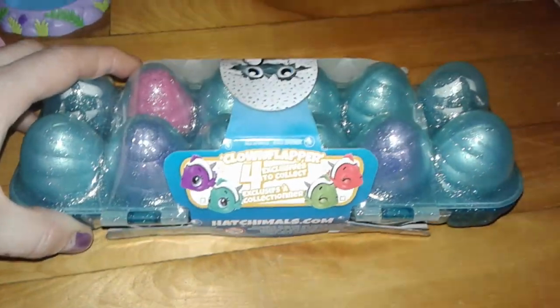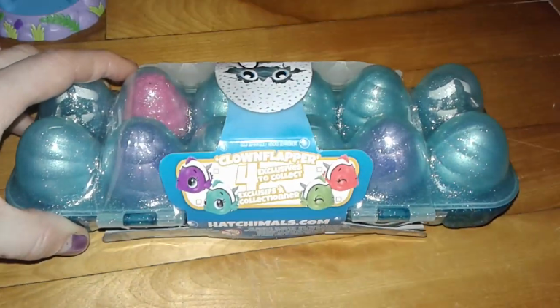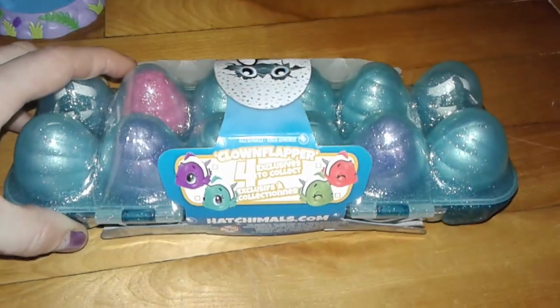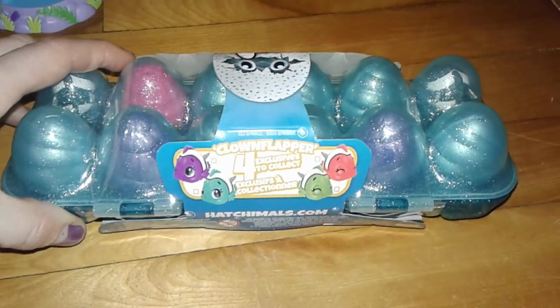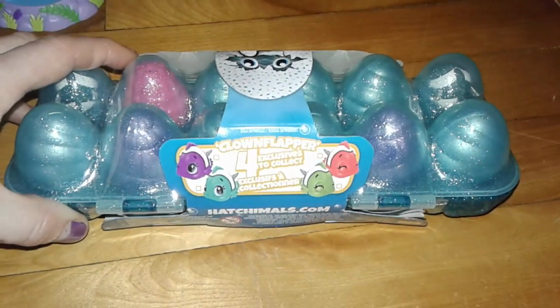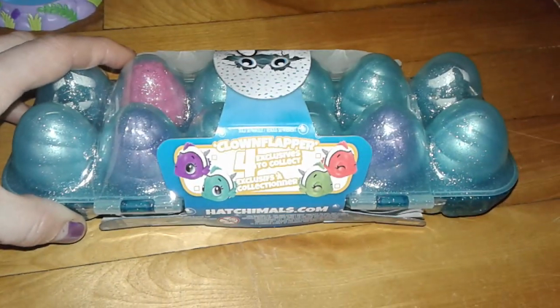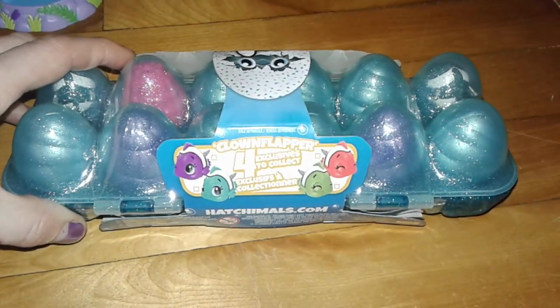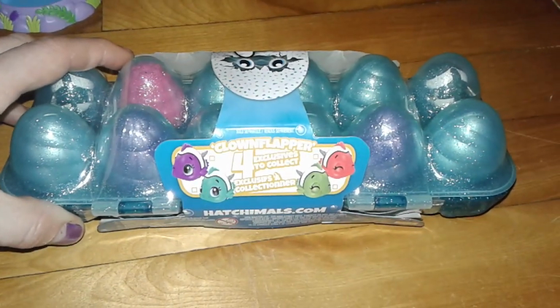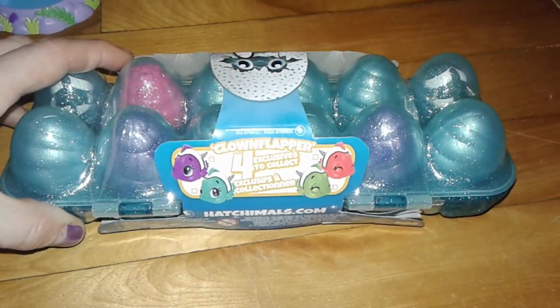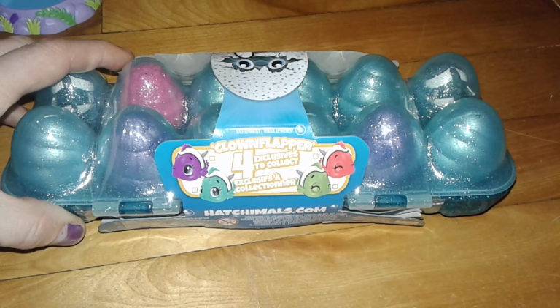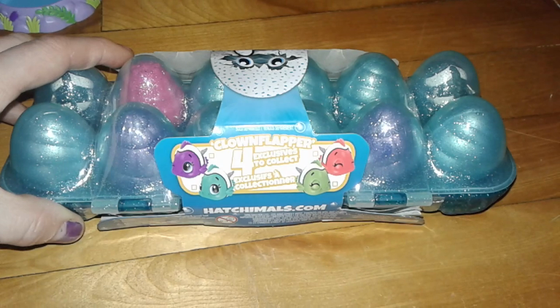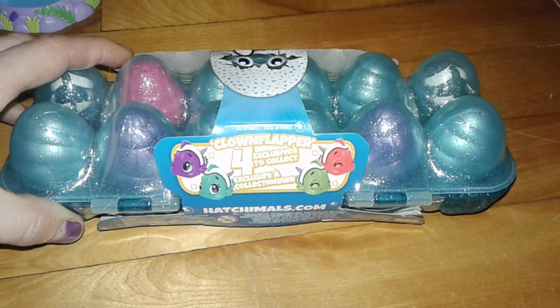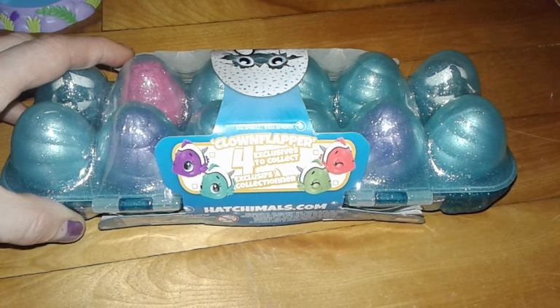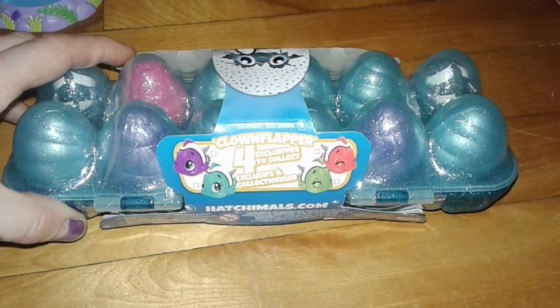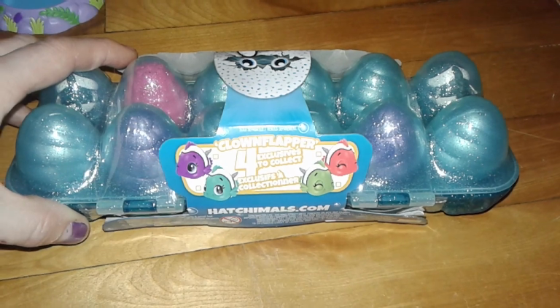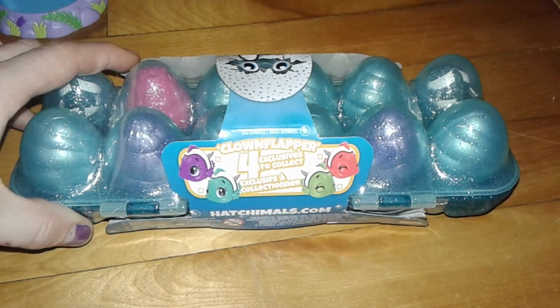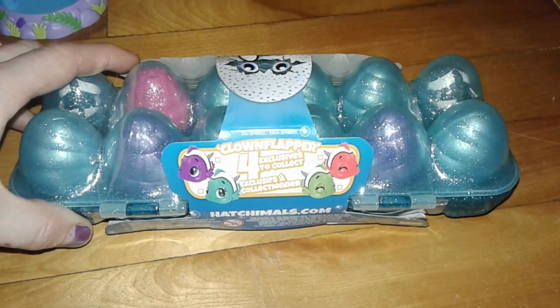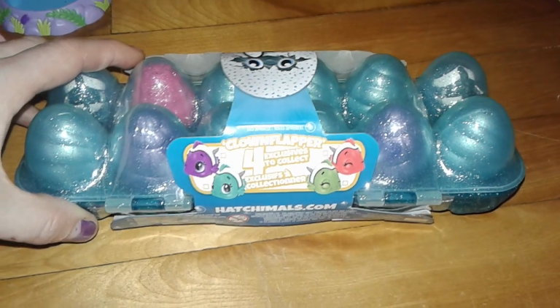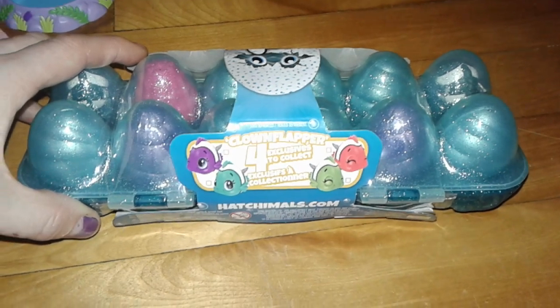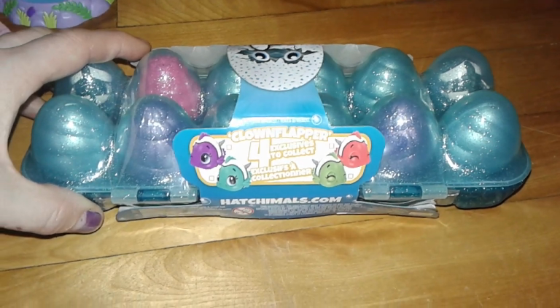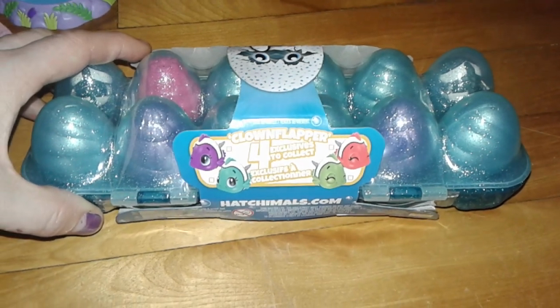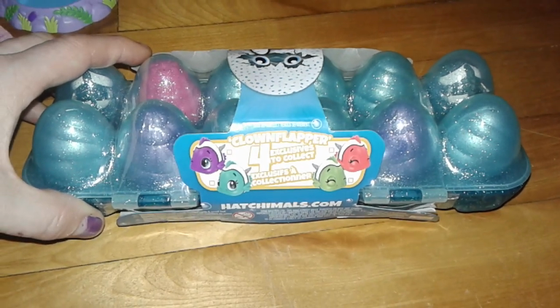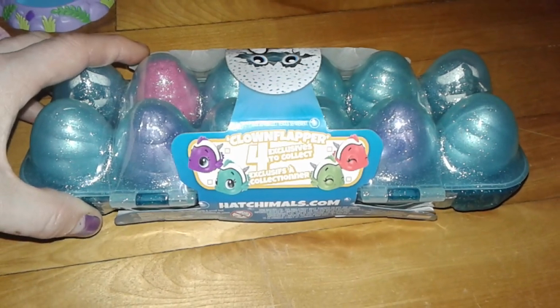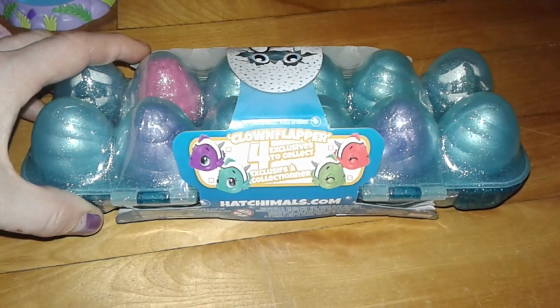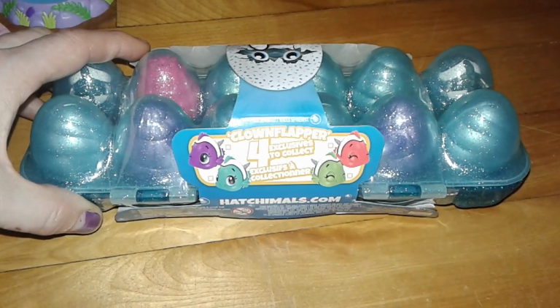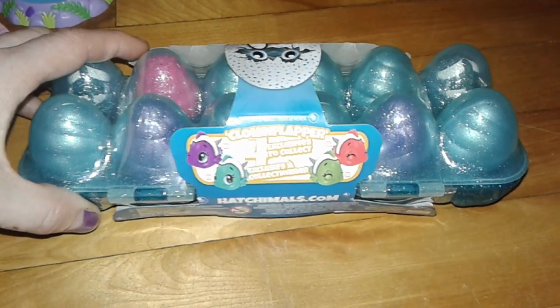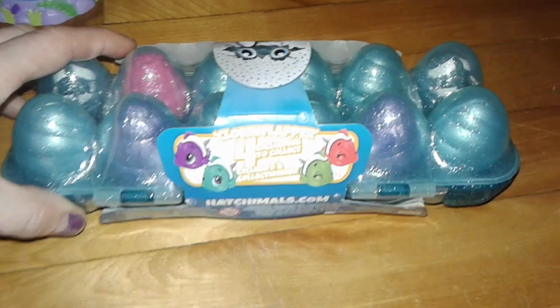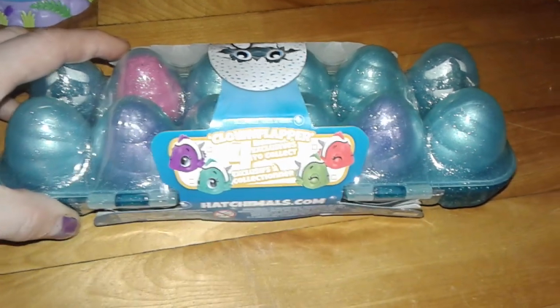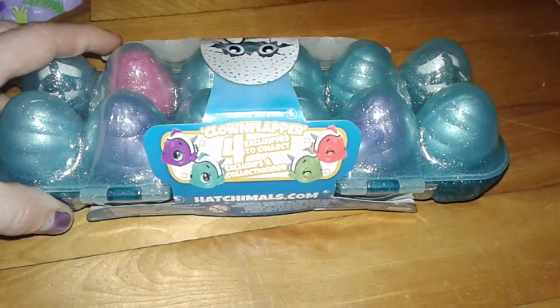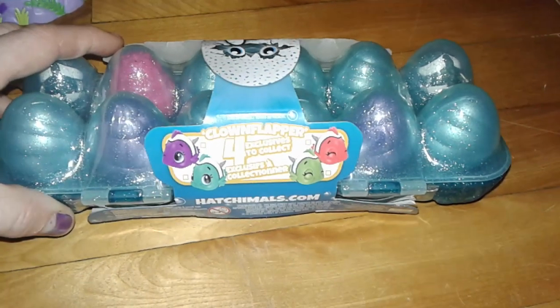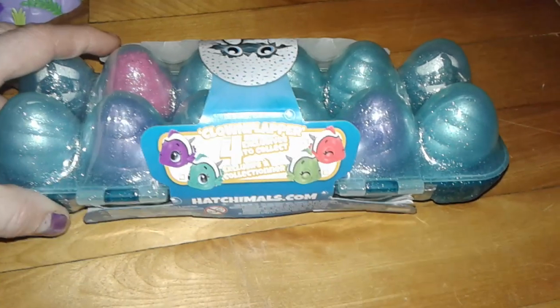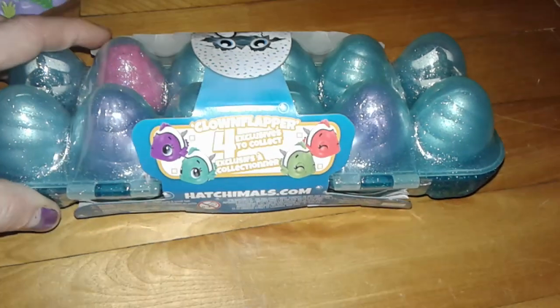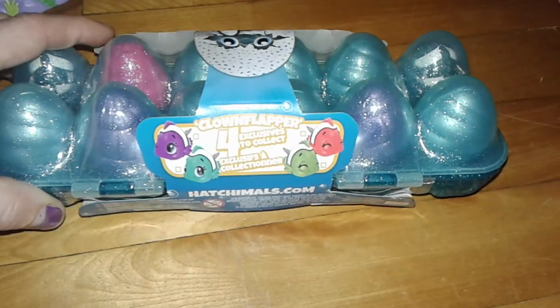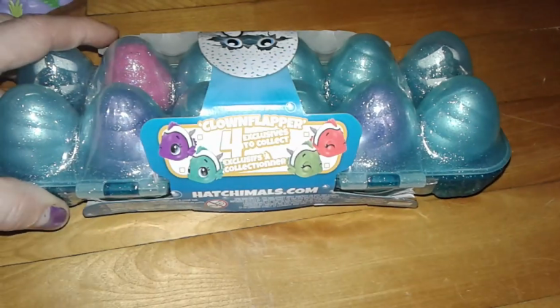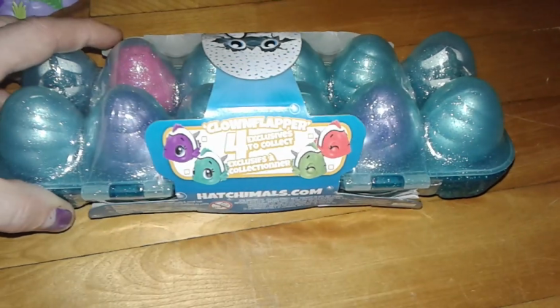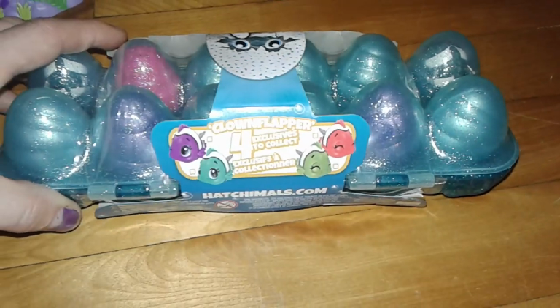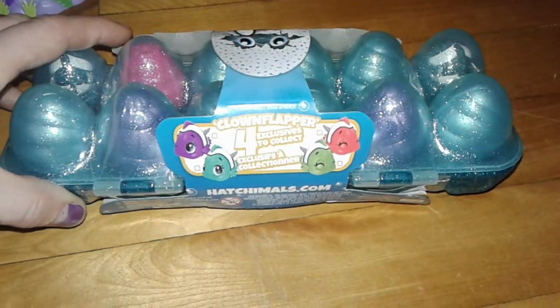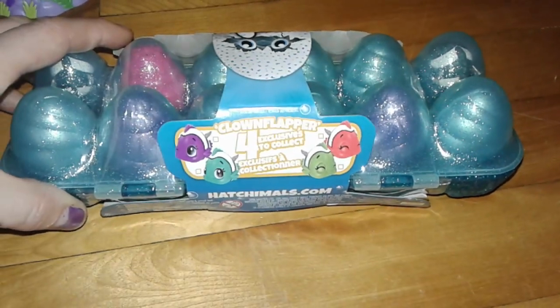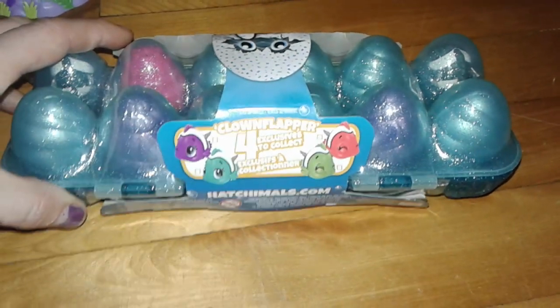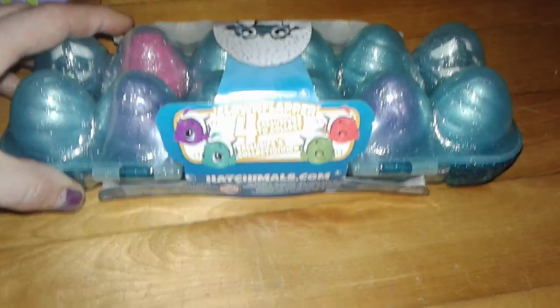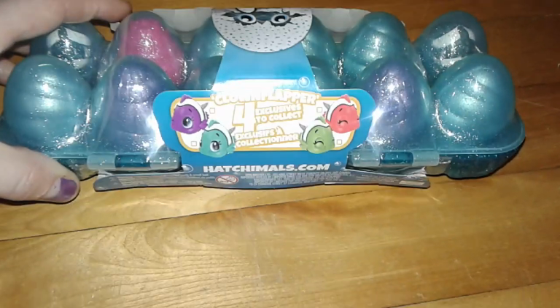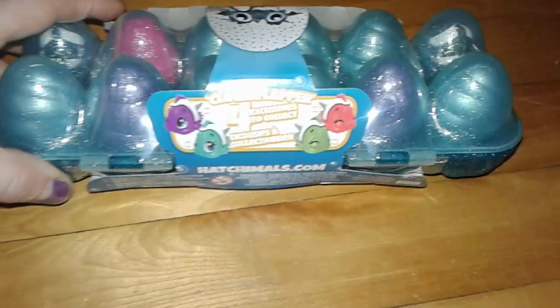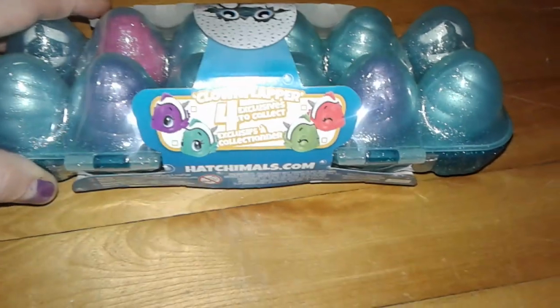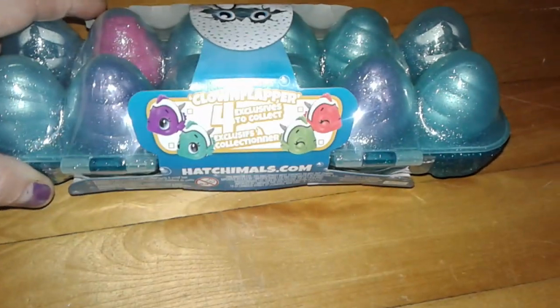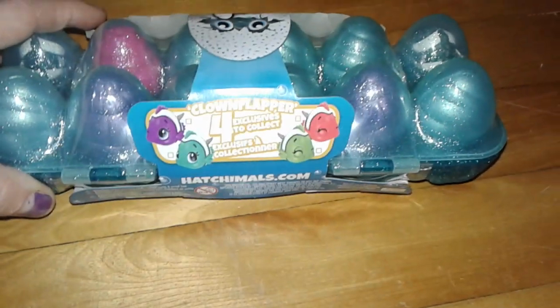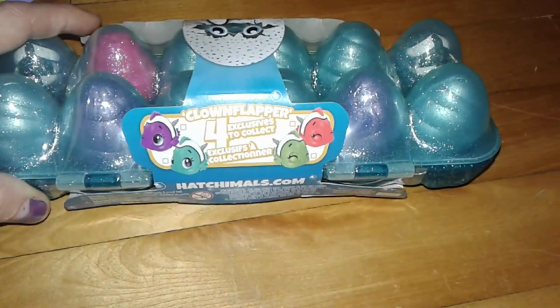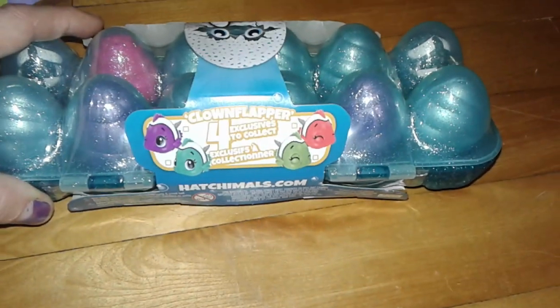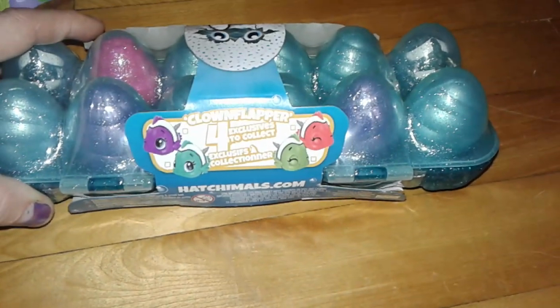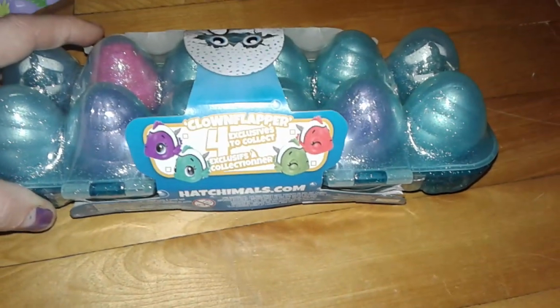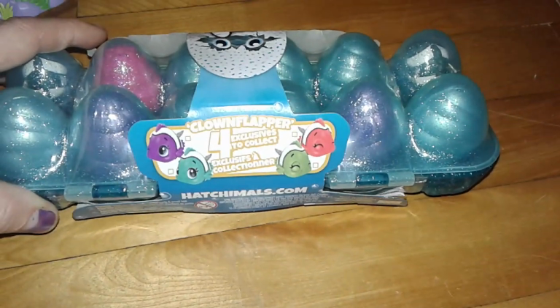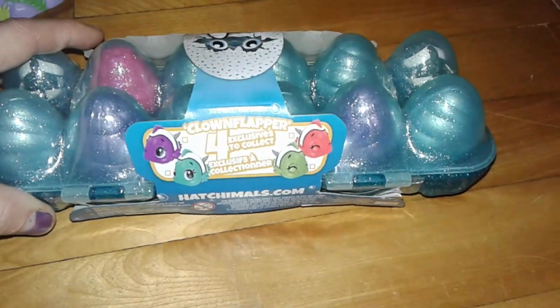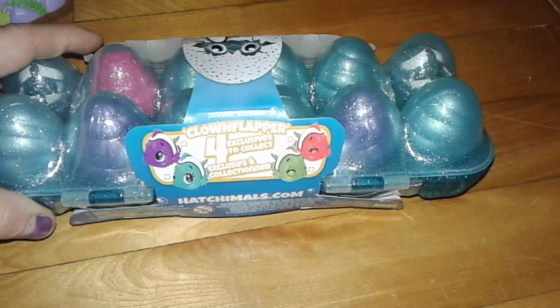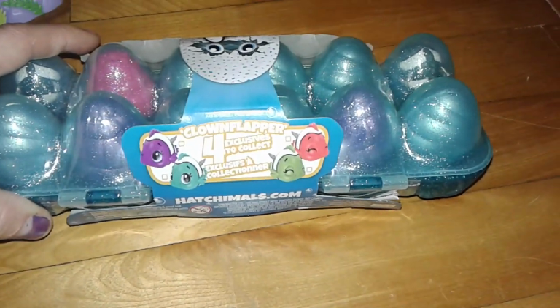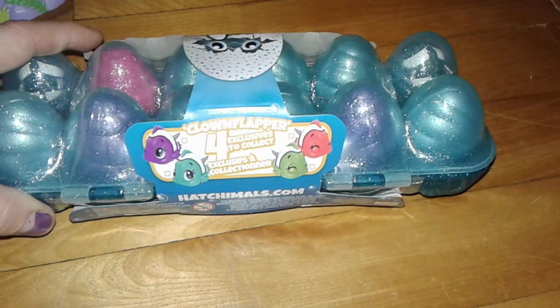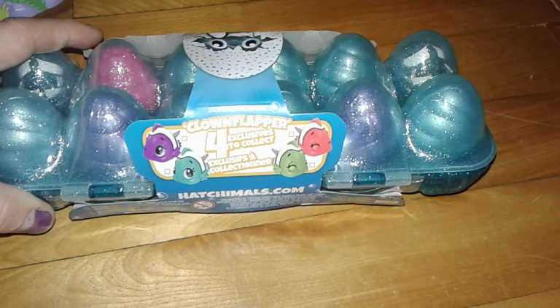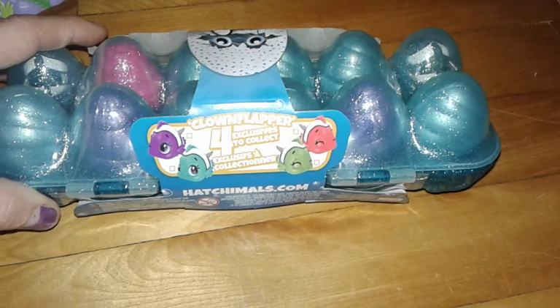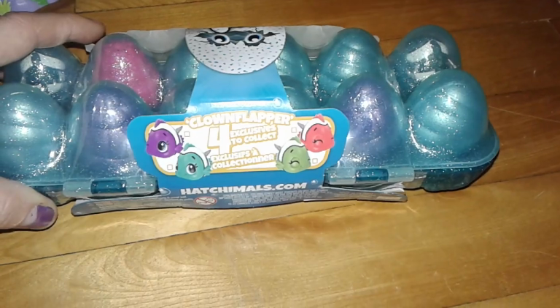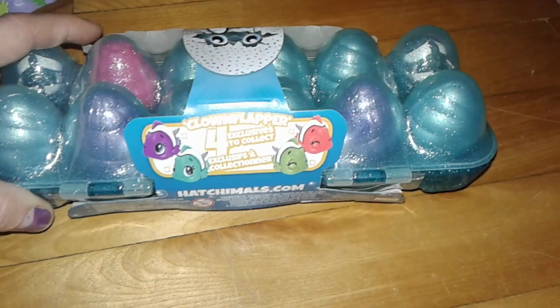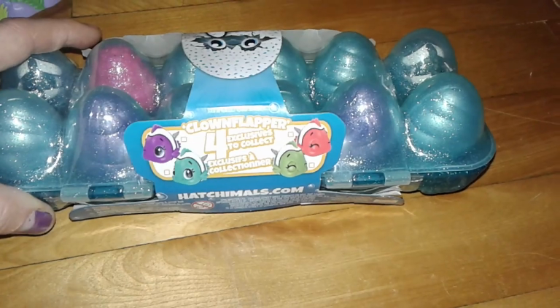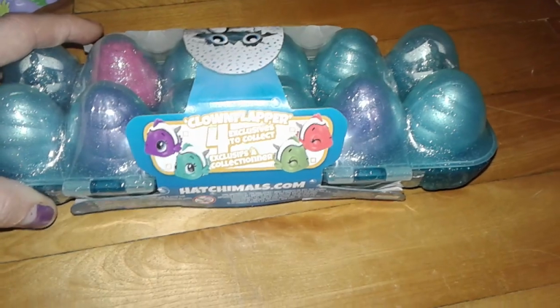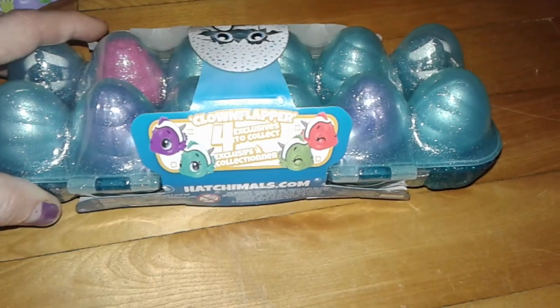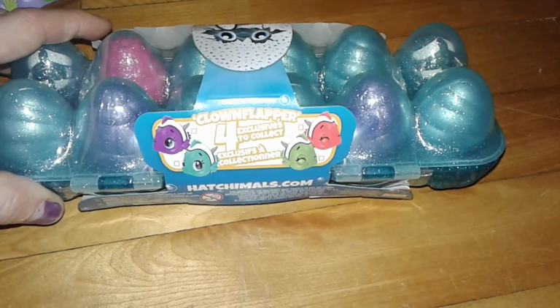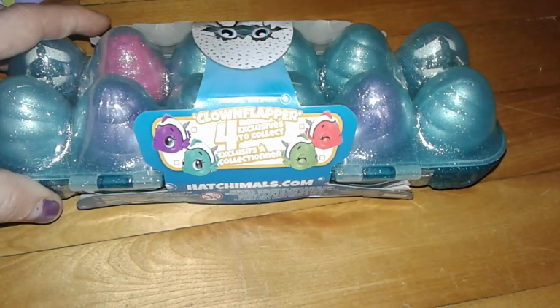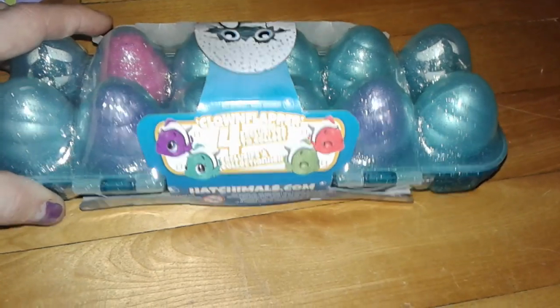There are four exclusive characters to get. They're clown flopper fishes.